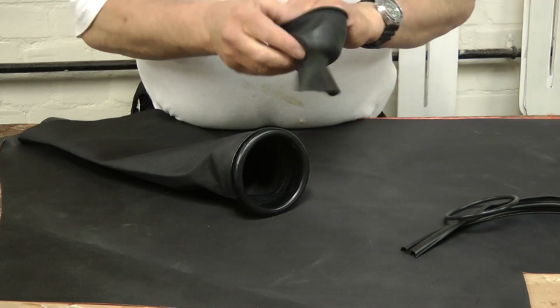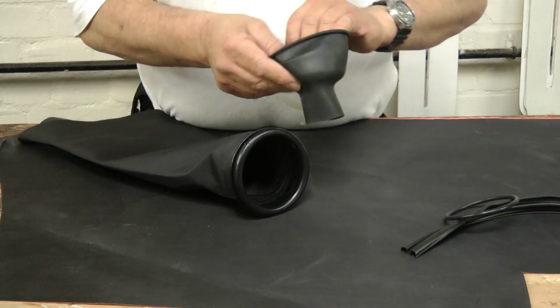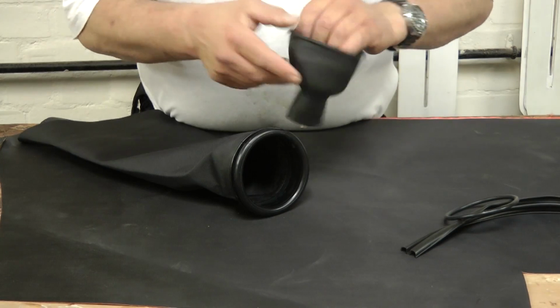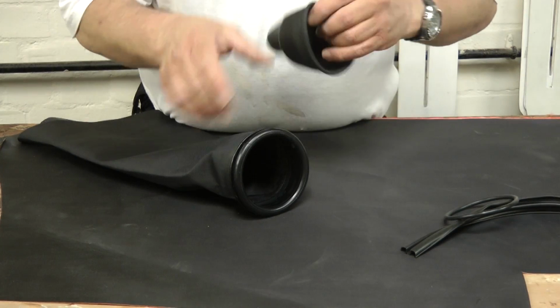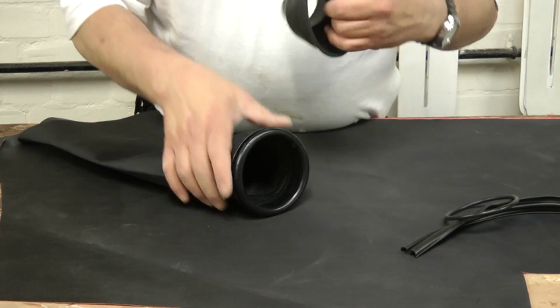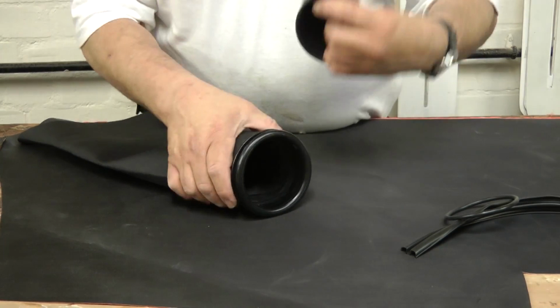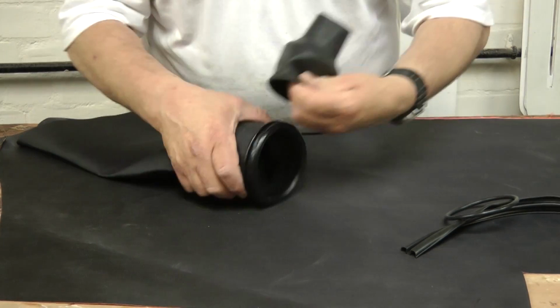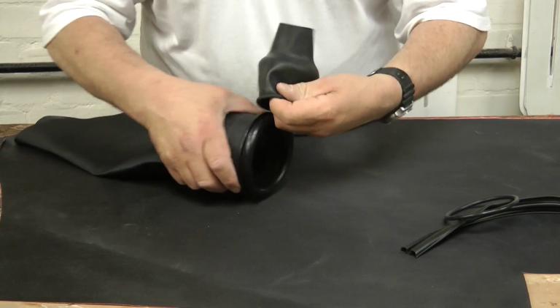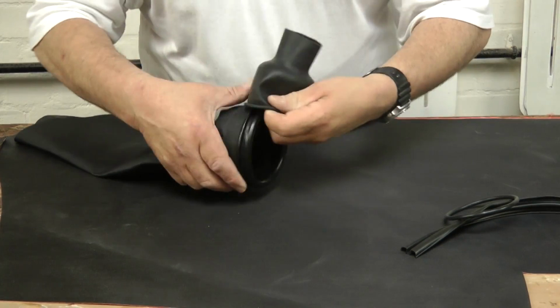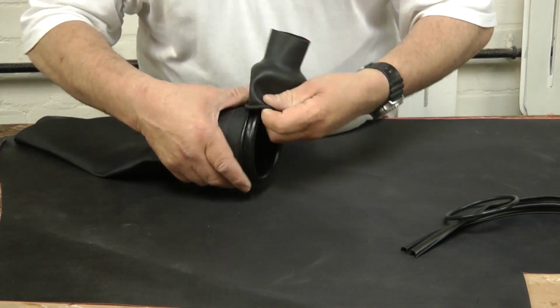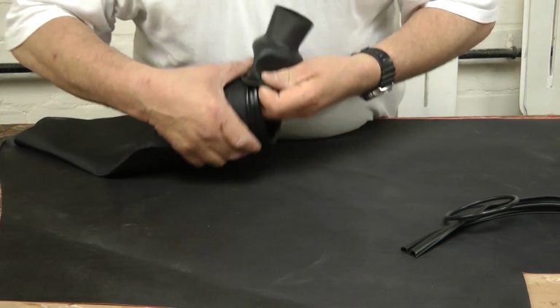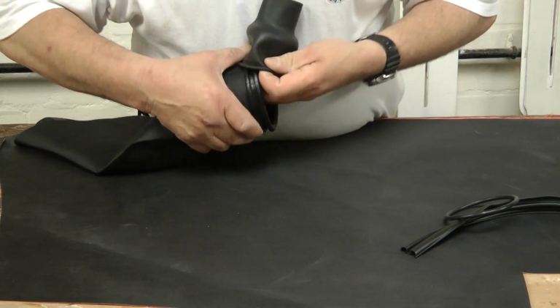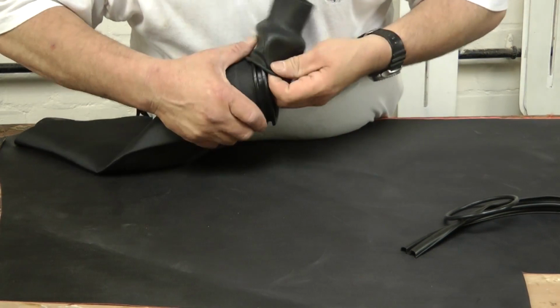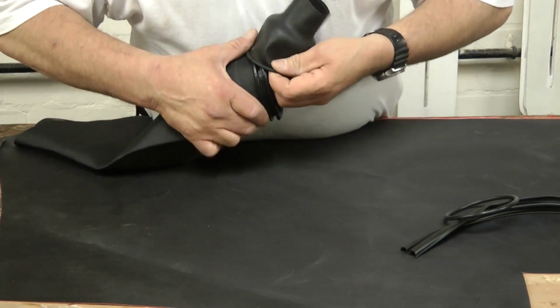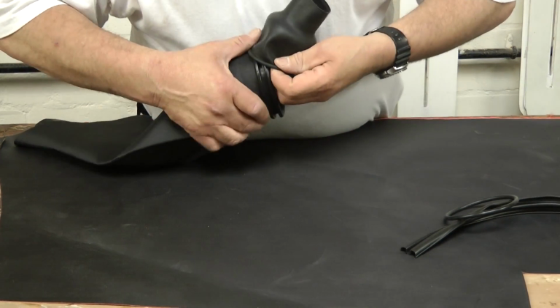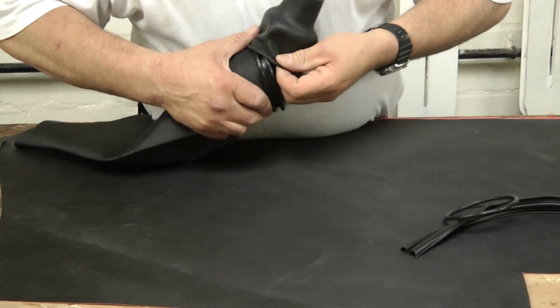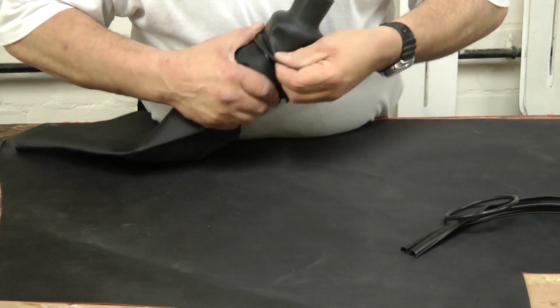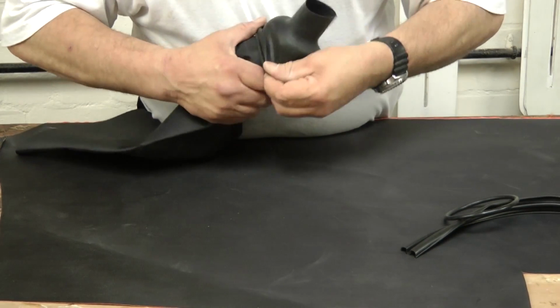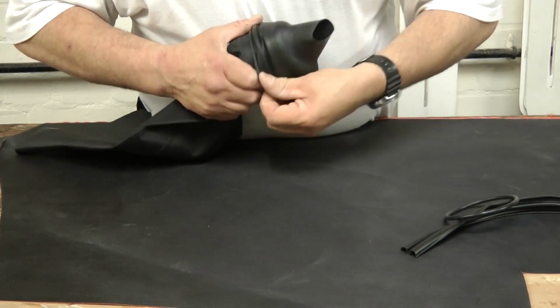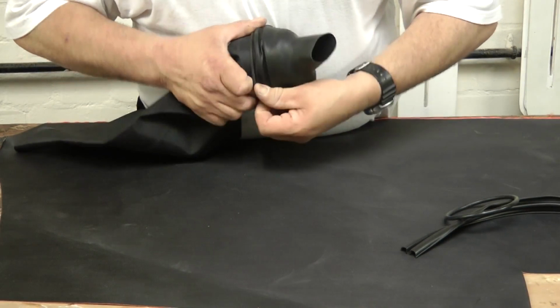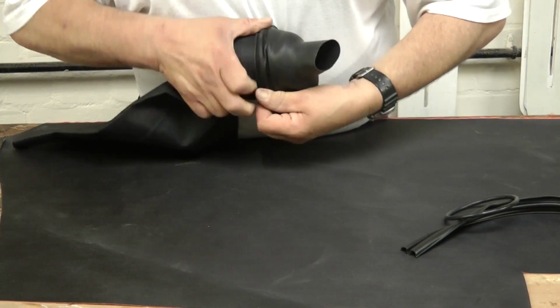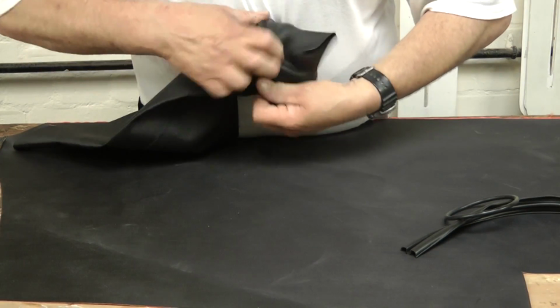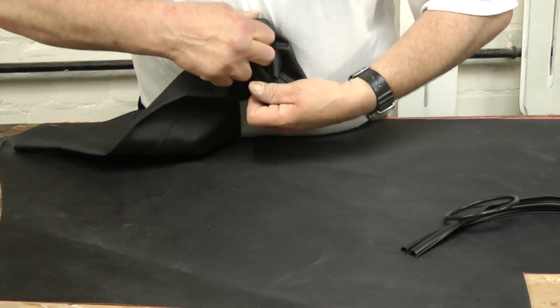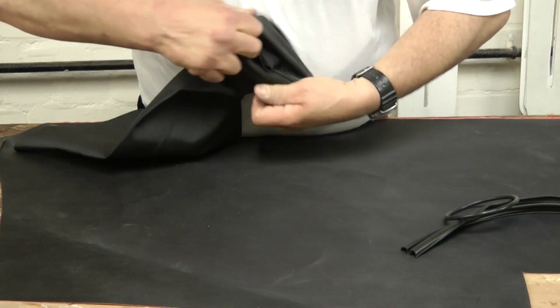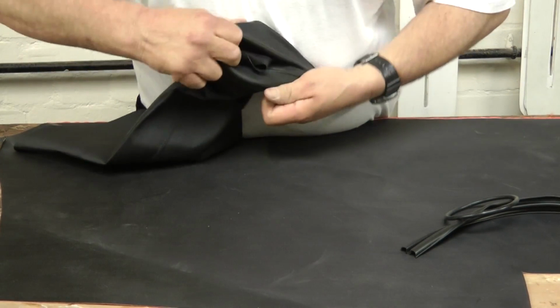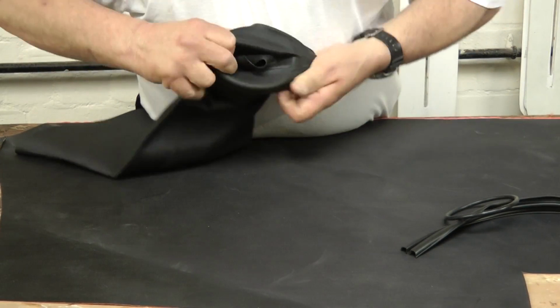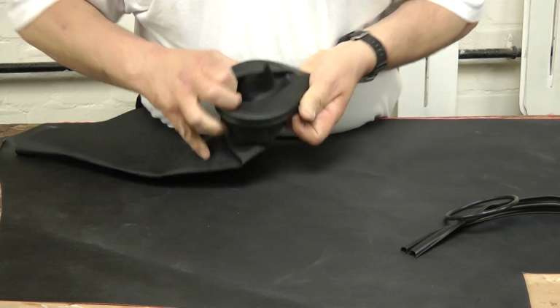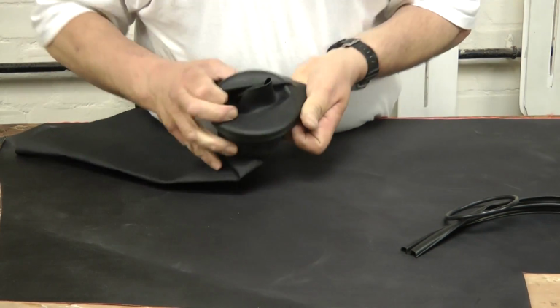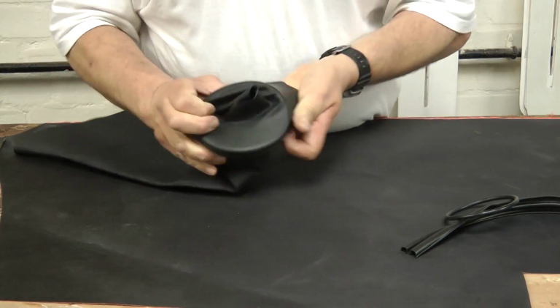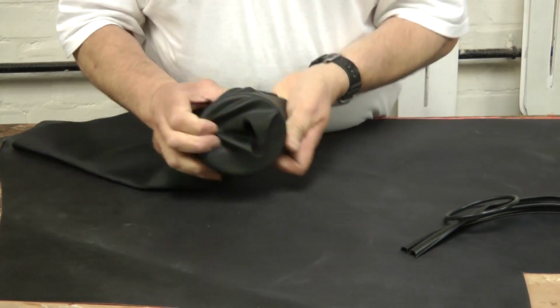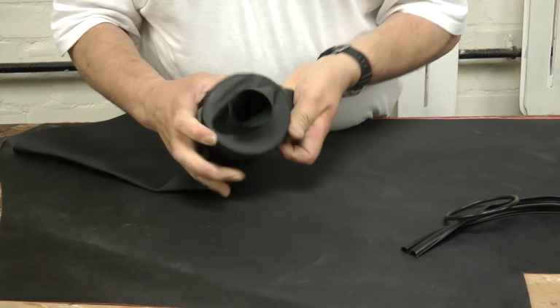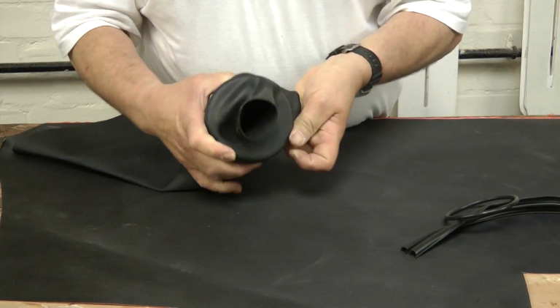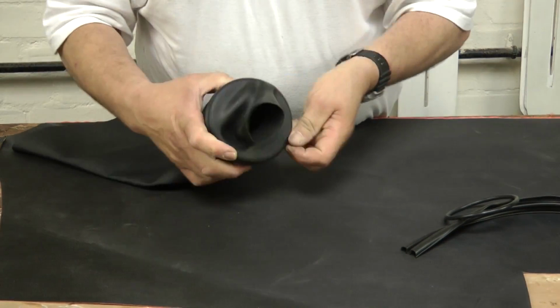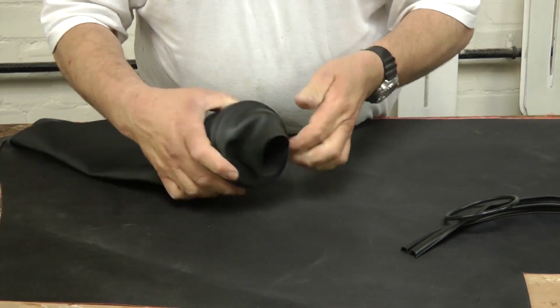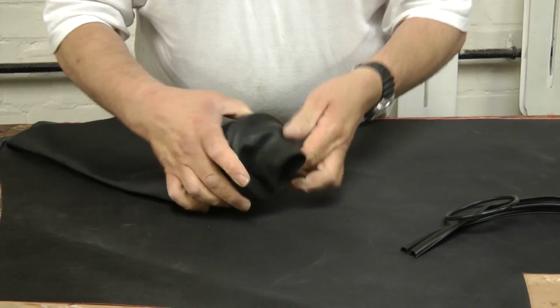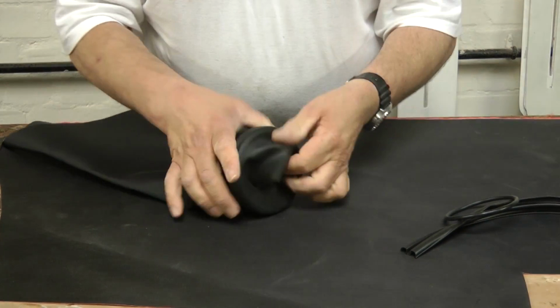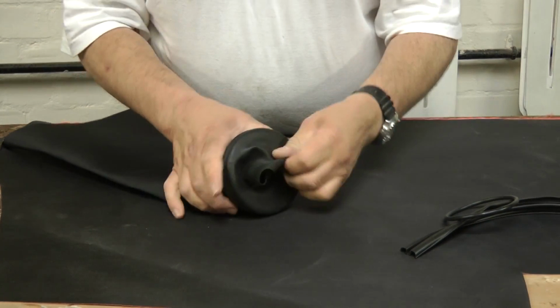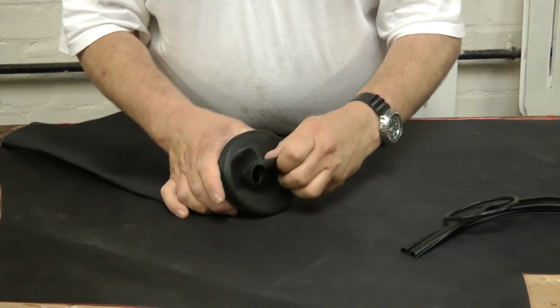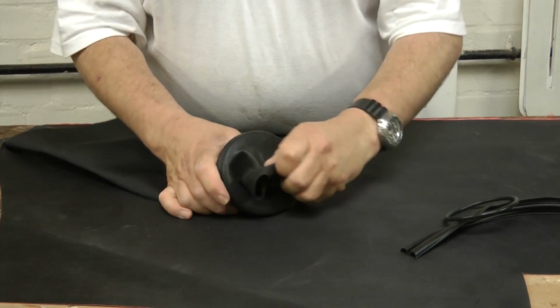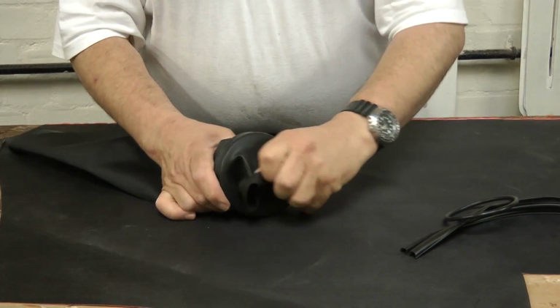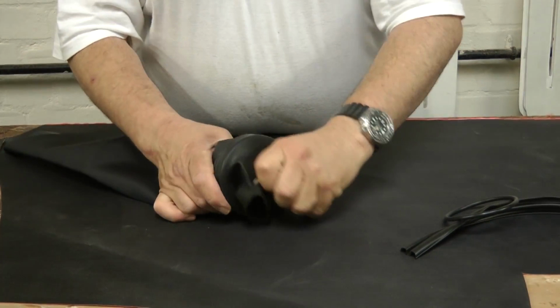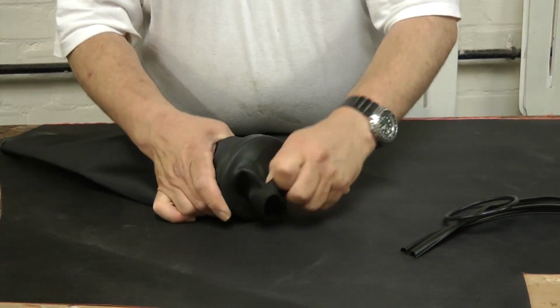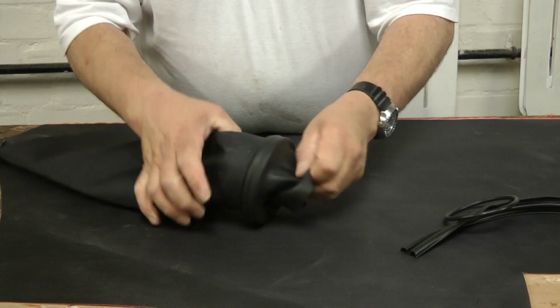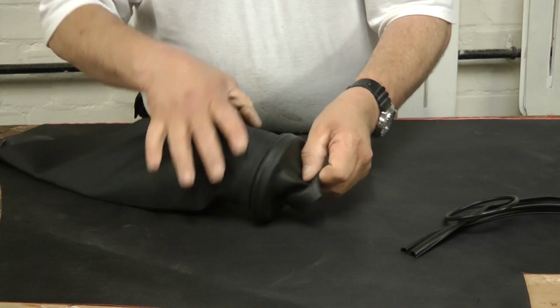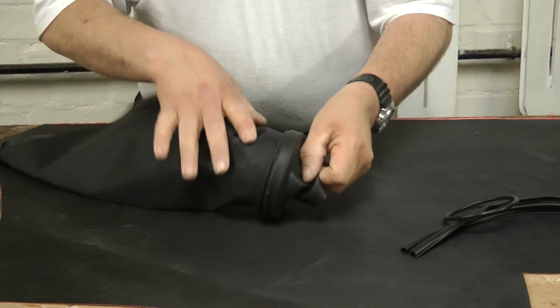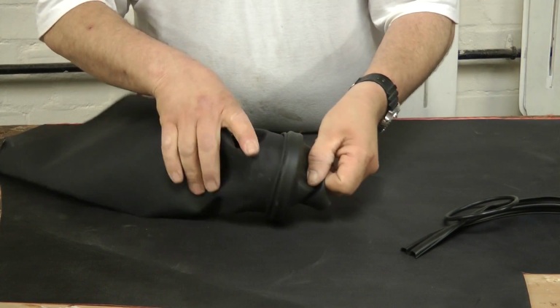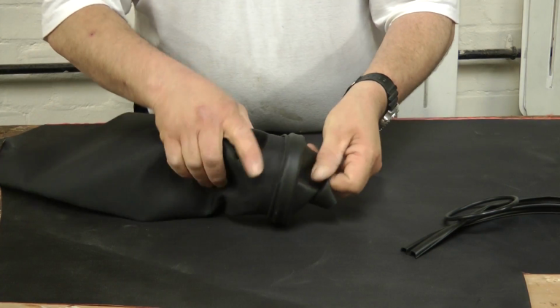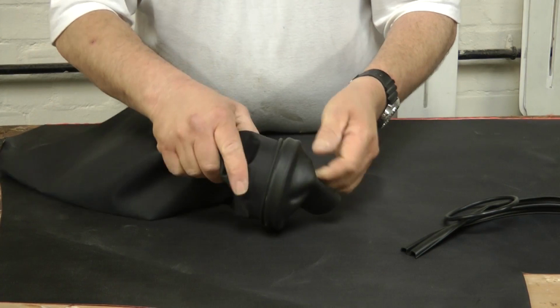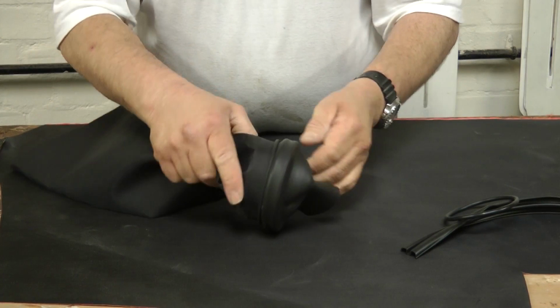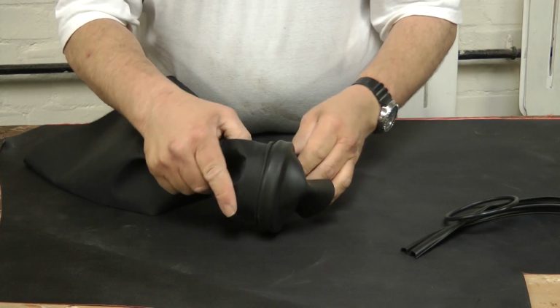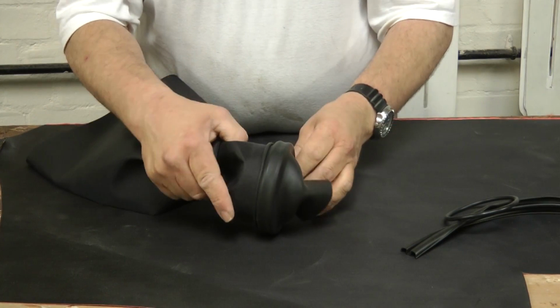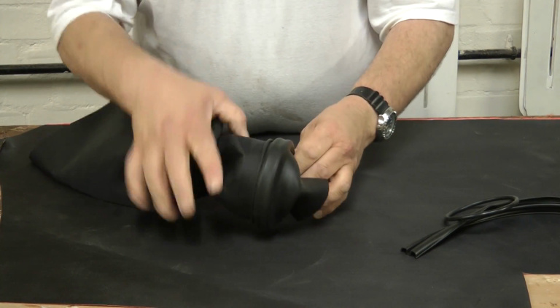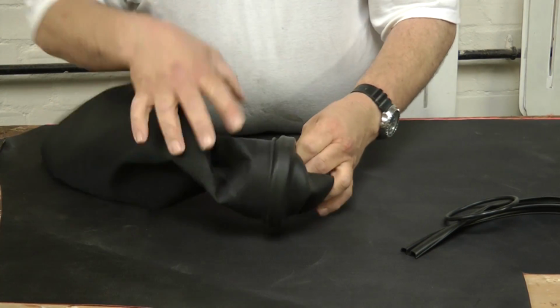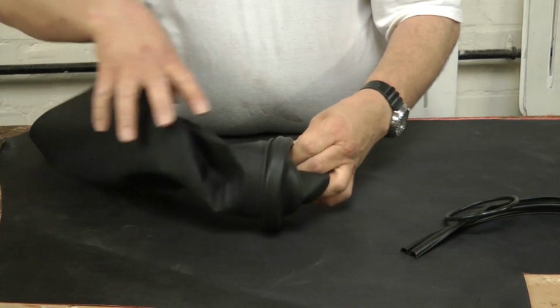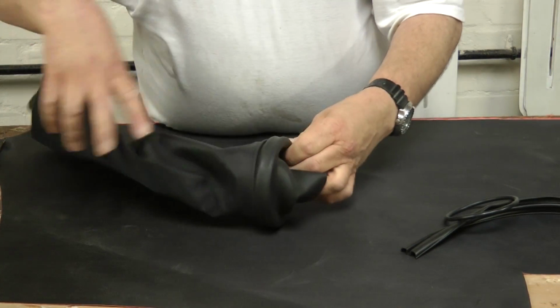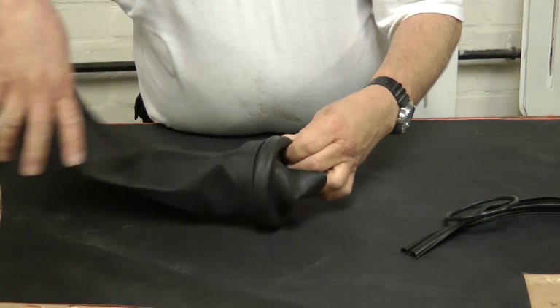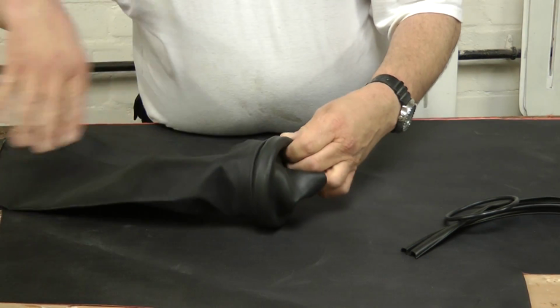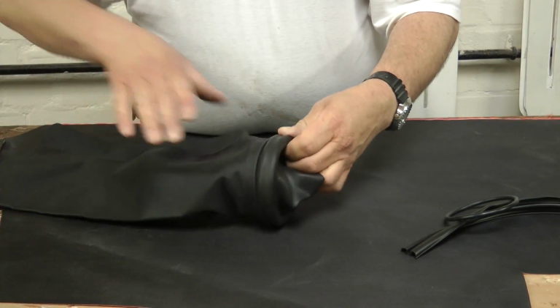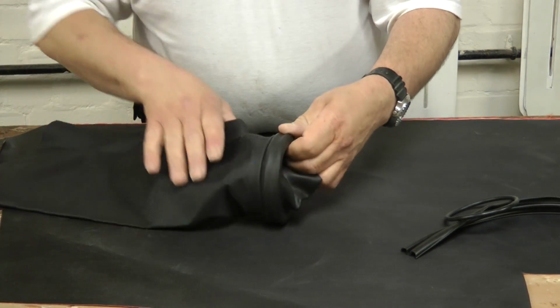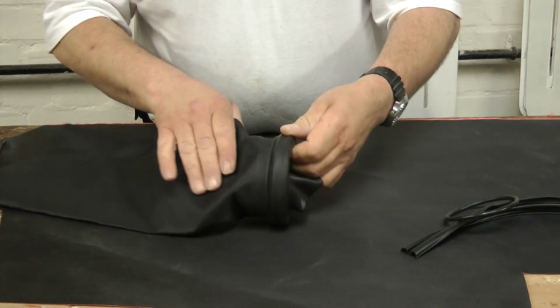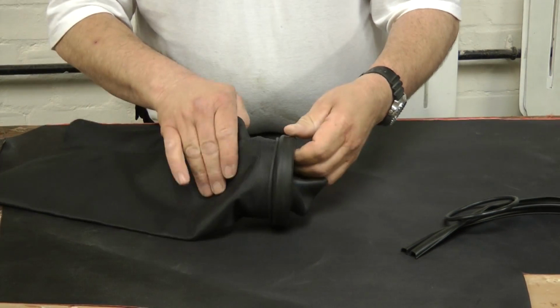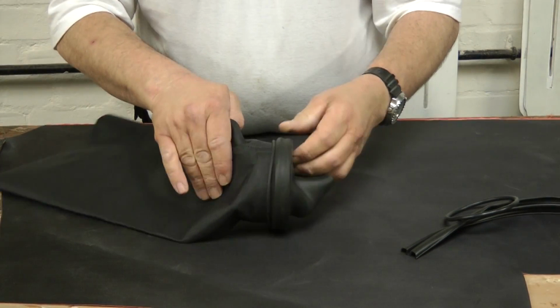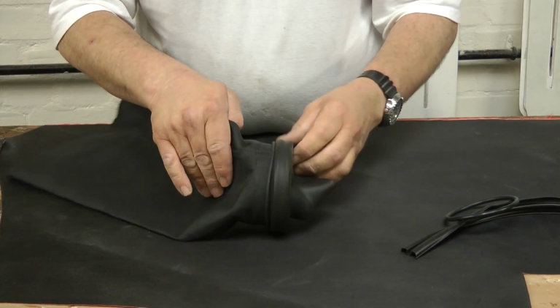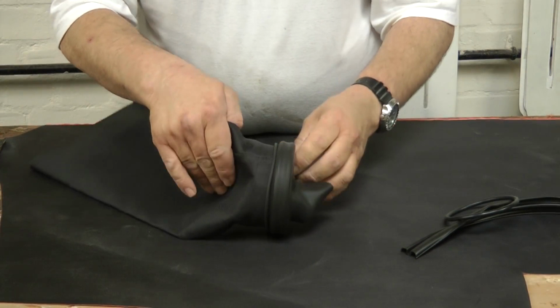Stretch the wrist seal over the cuff ring, making sure the beaded edge of the seal is fully located behind the ring.